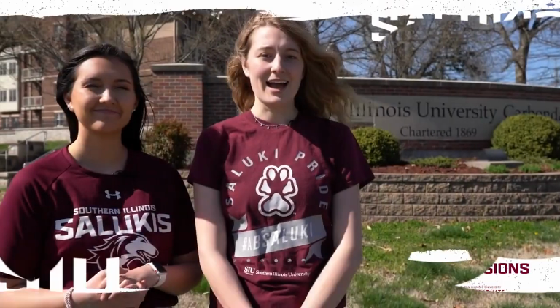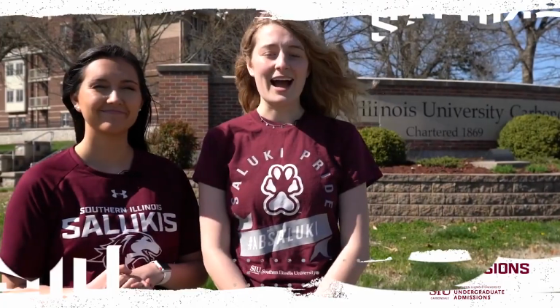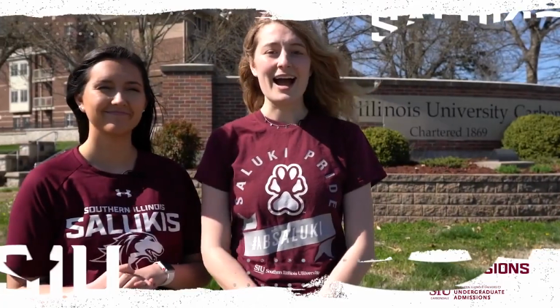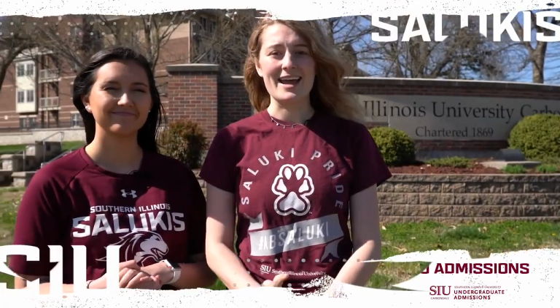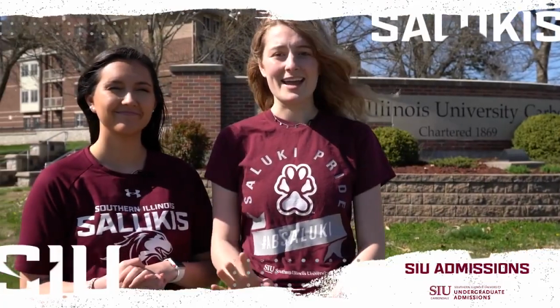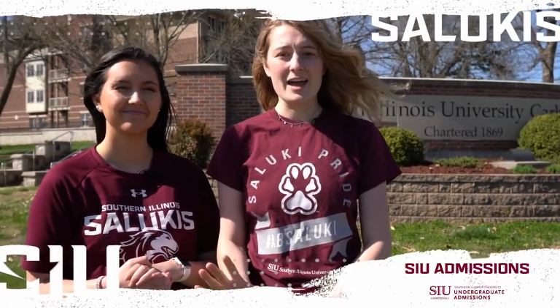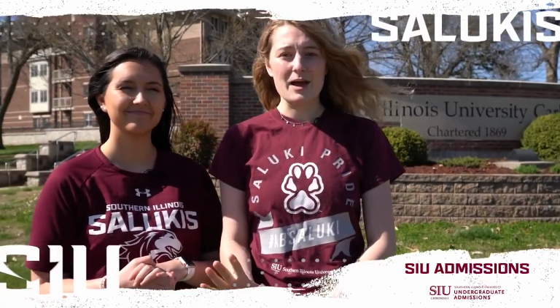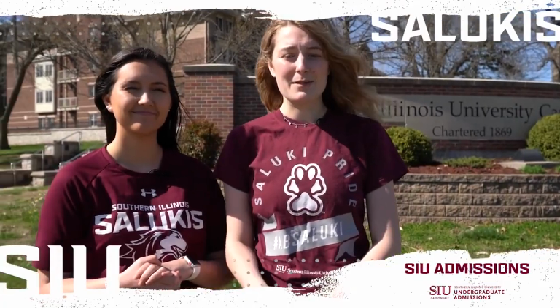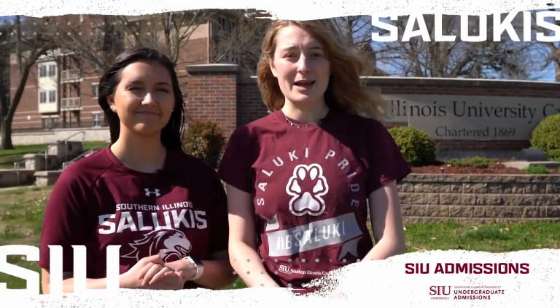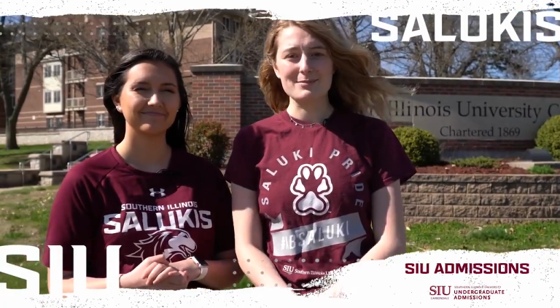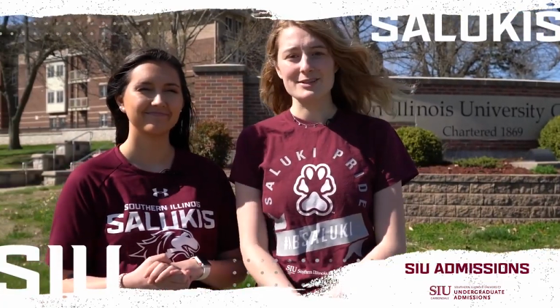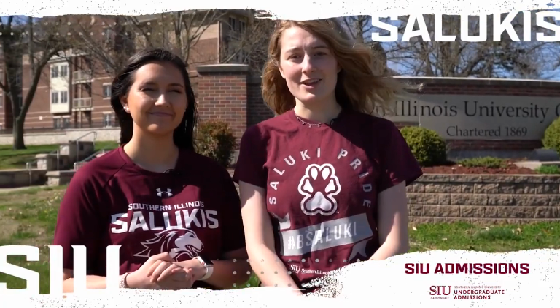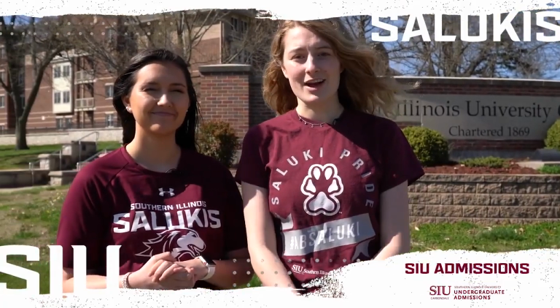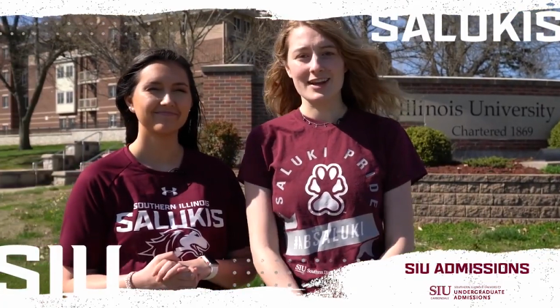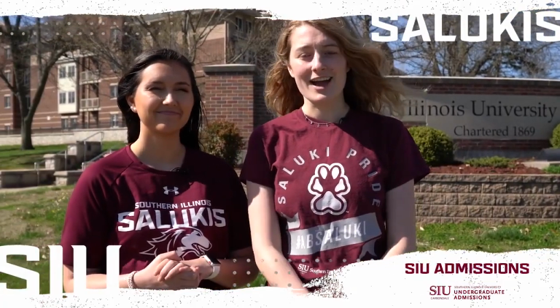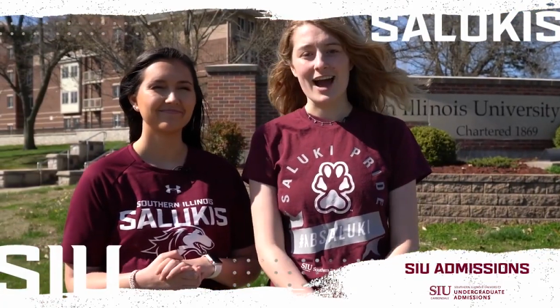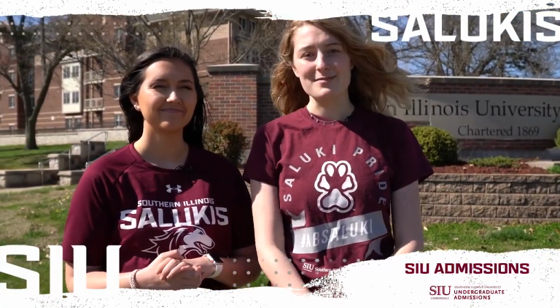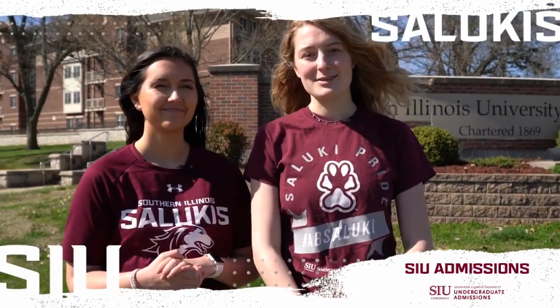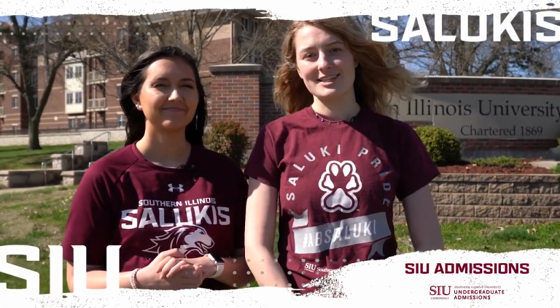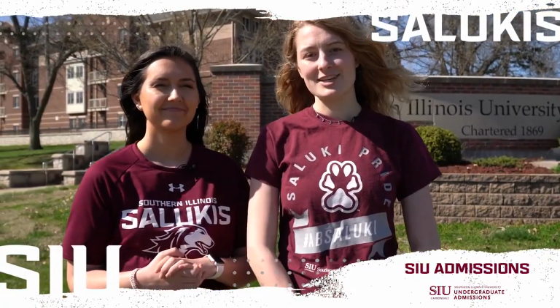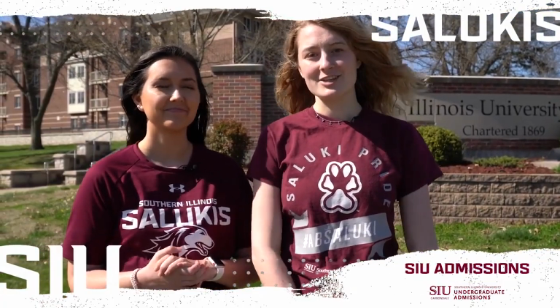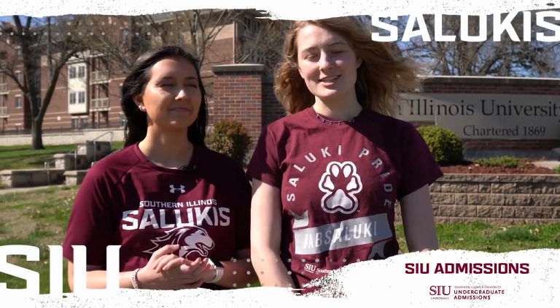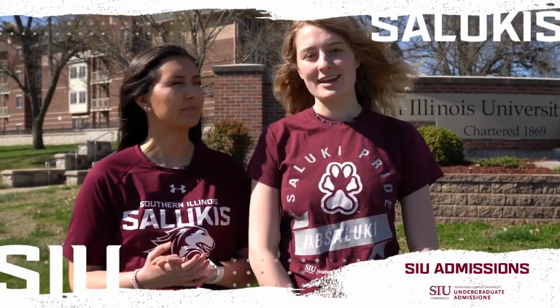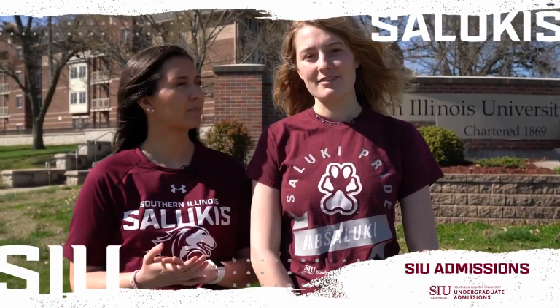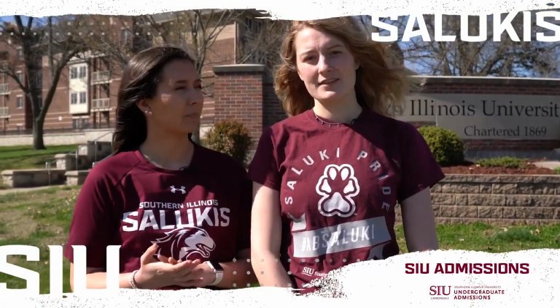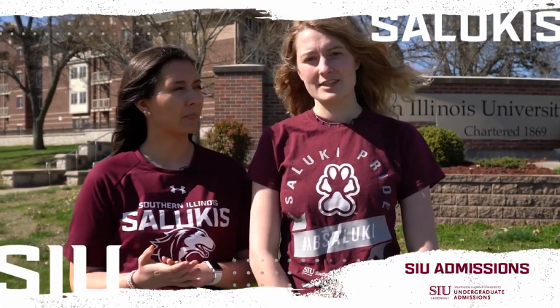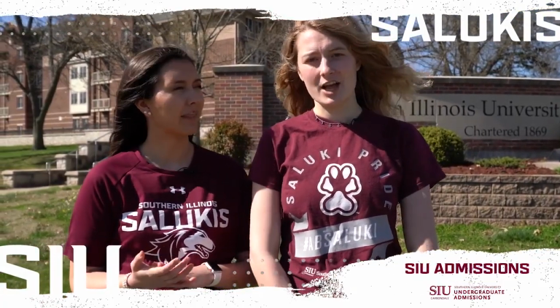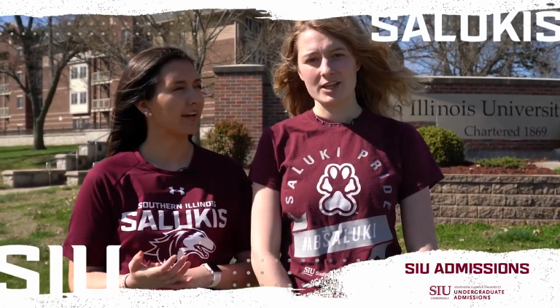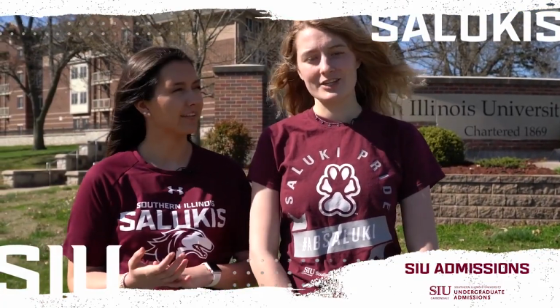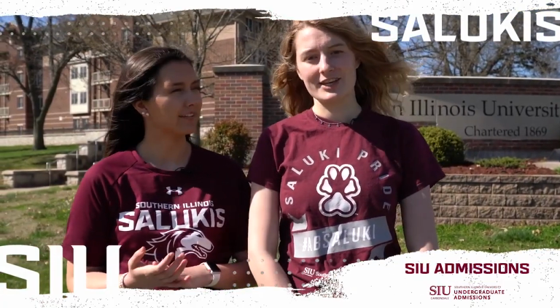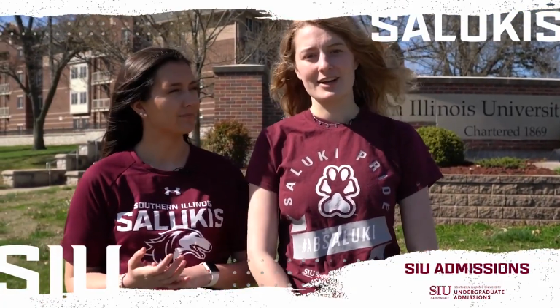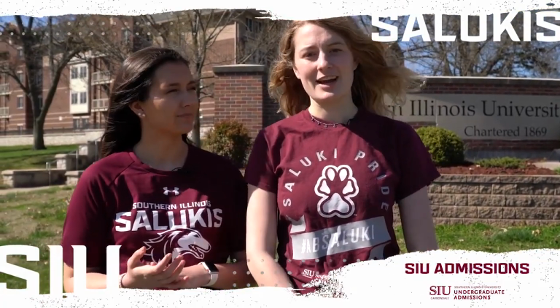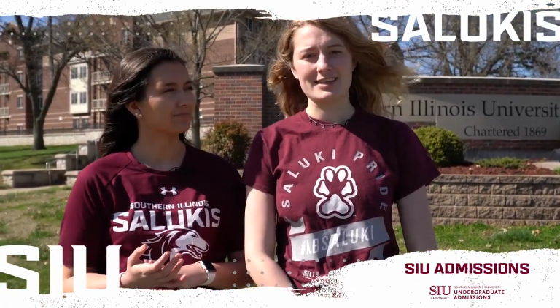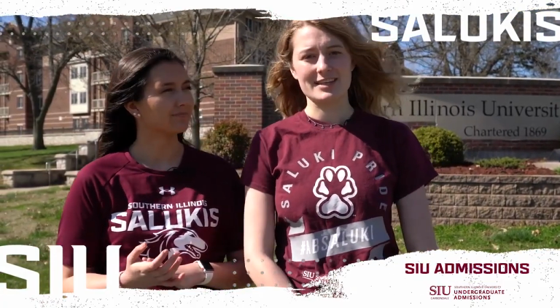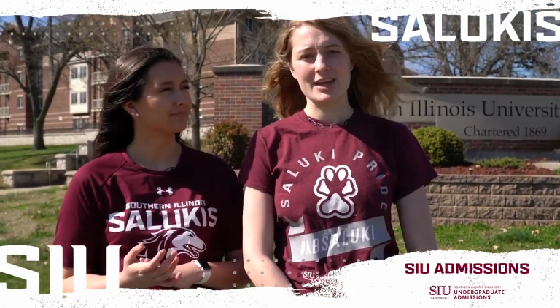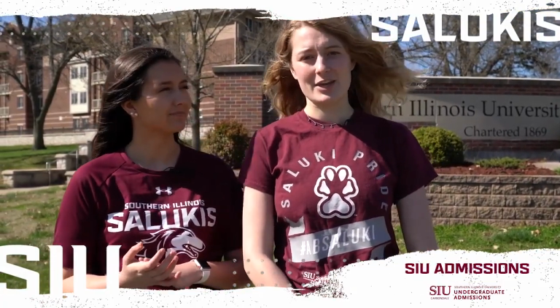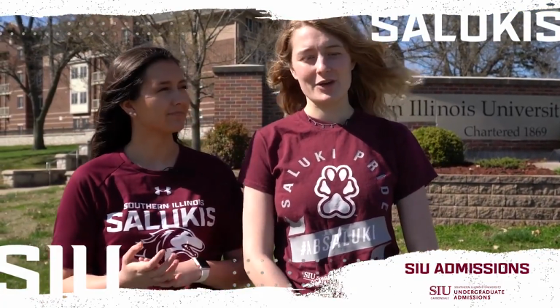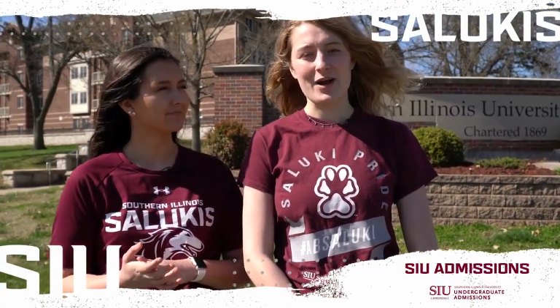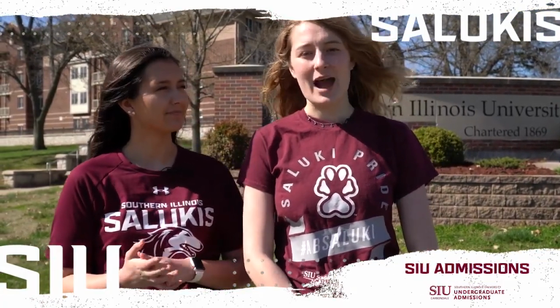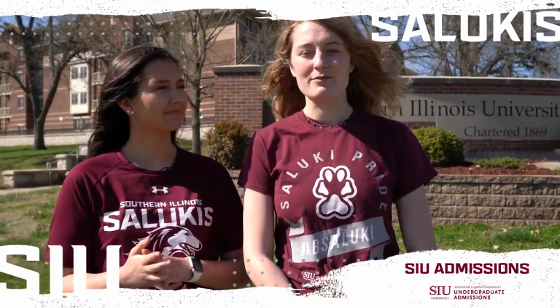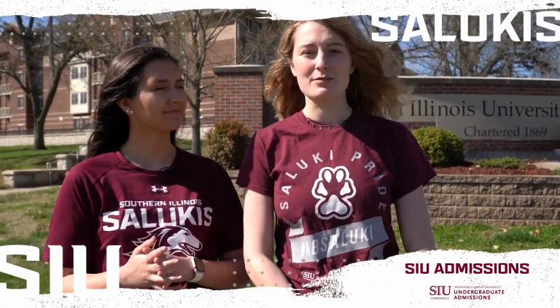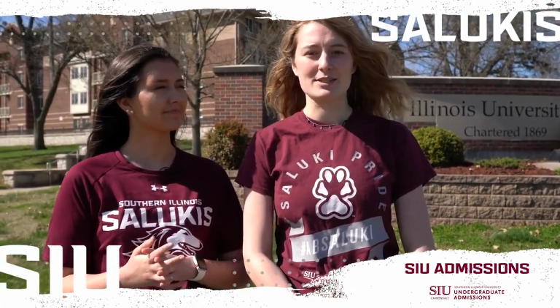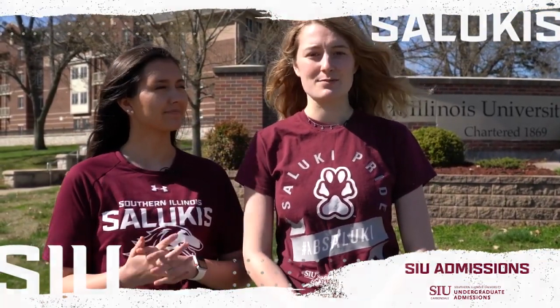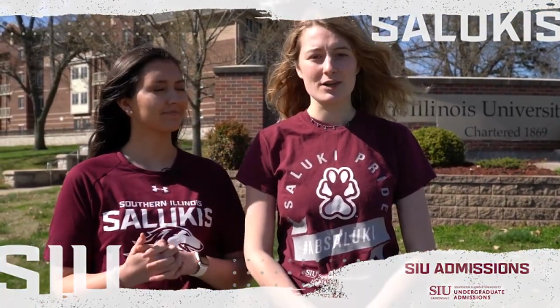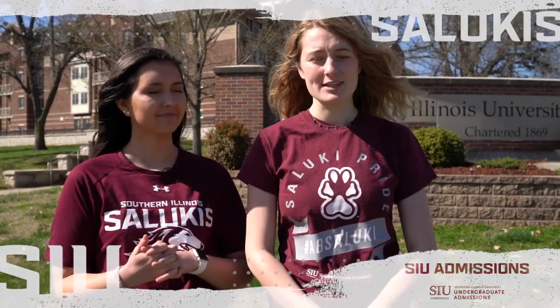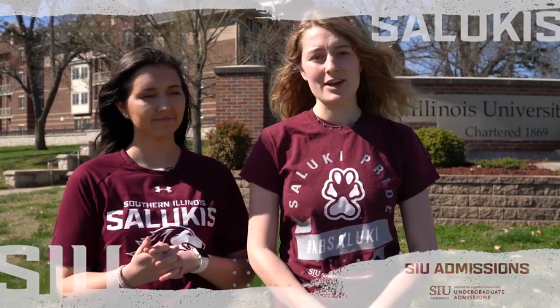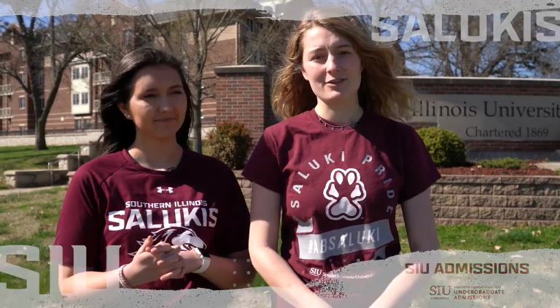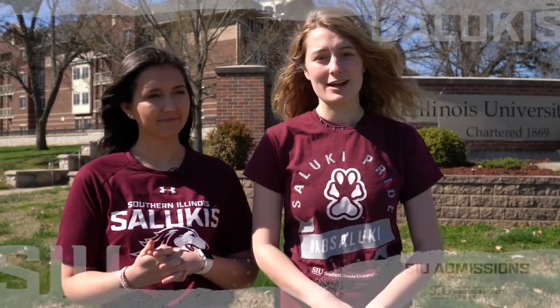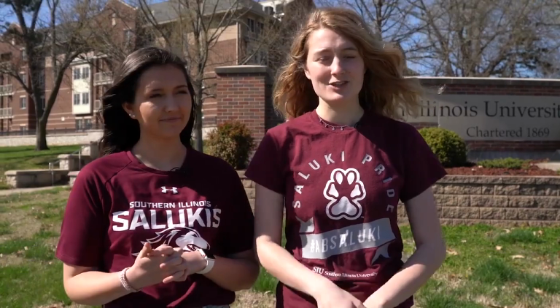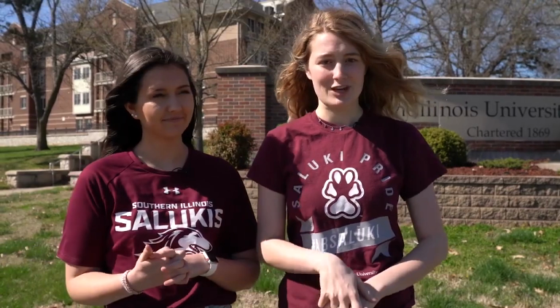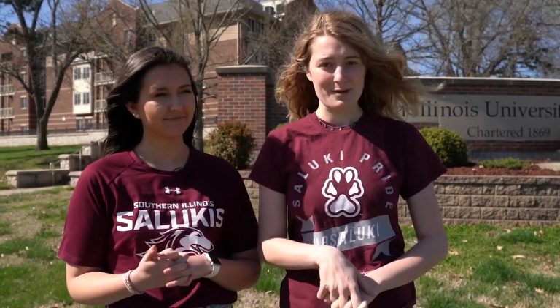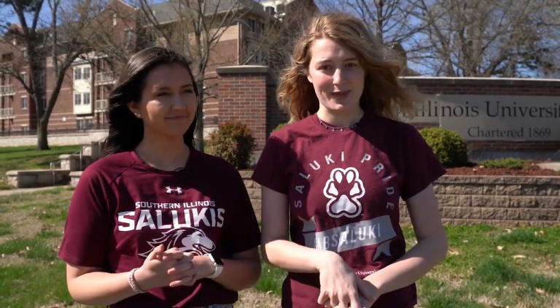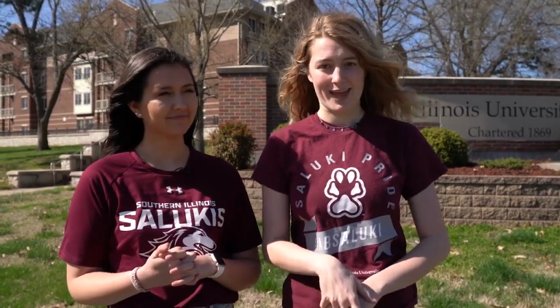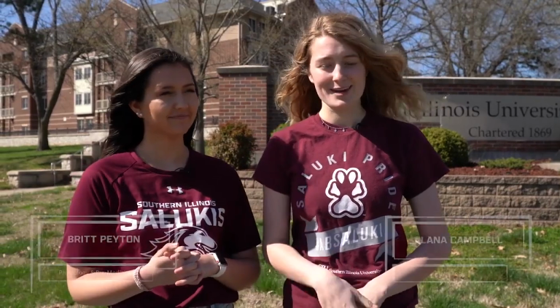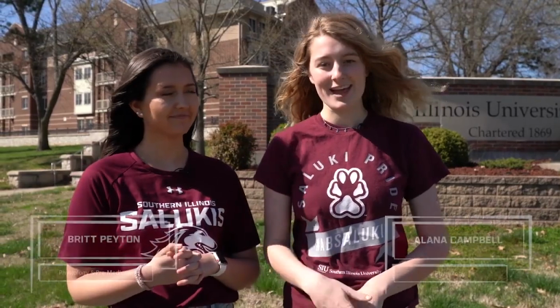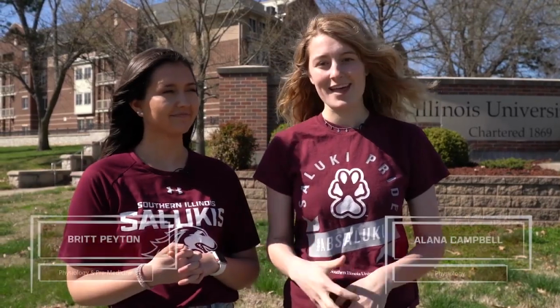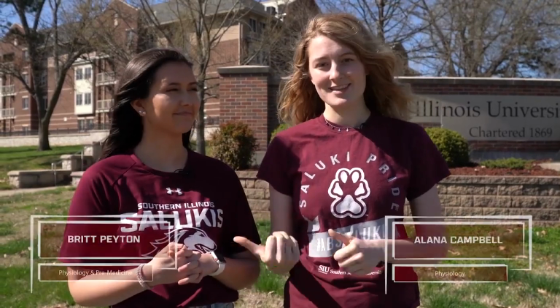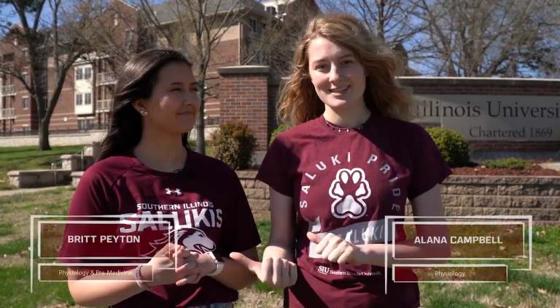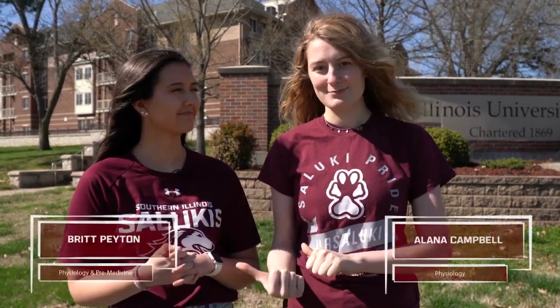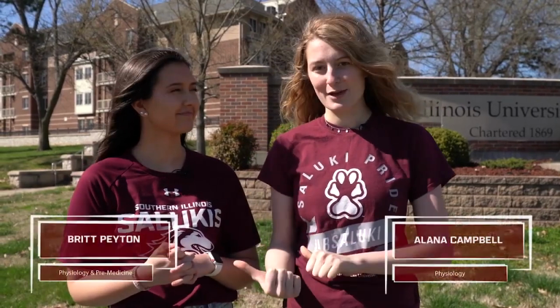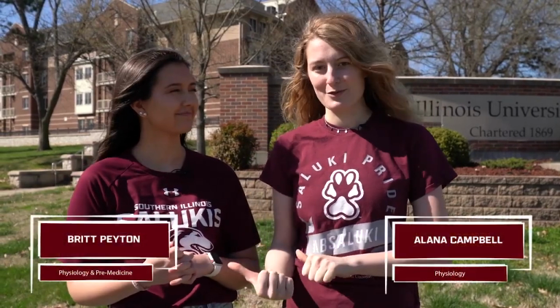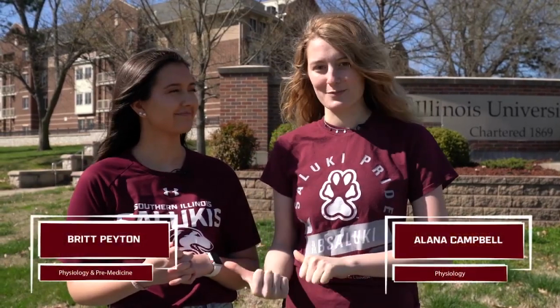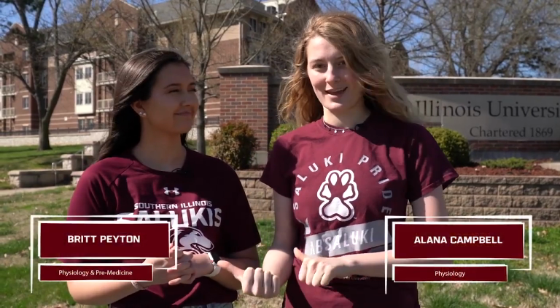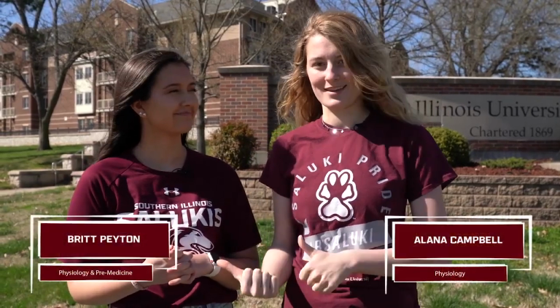Hi, my name's Alana. I'm a senior studying physiology here at SIU. I'm from a small town around Champaign and this is my roommate.